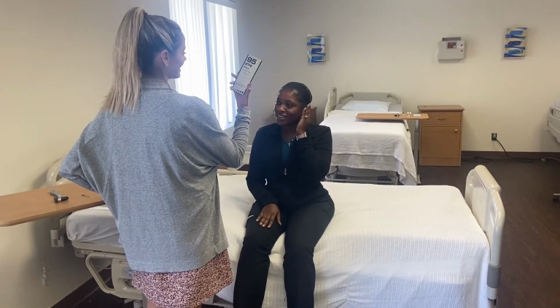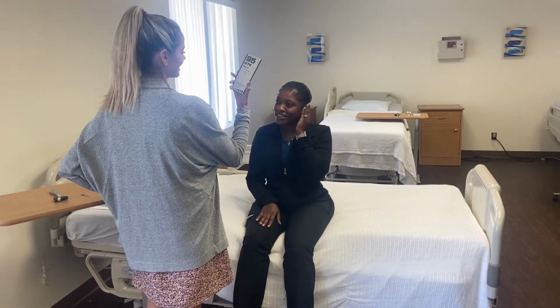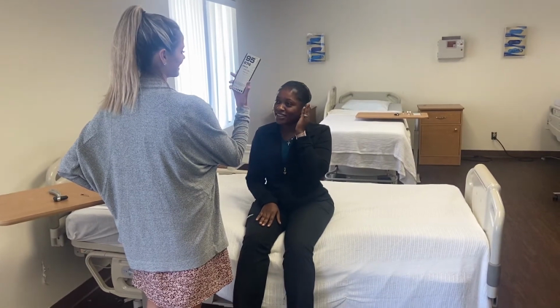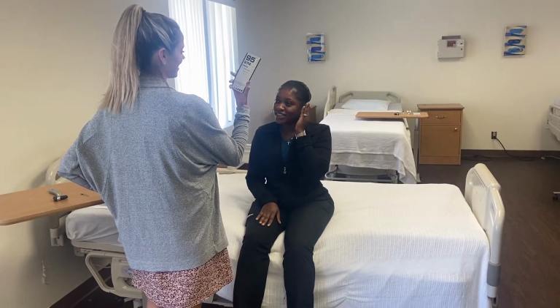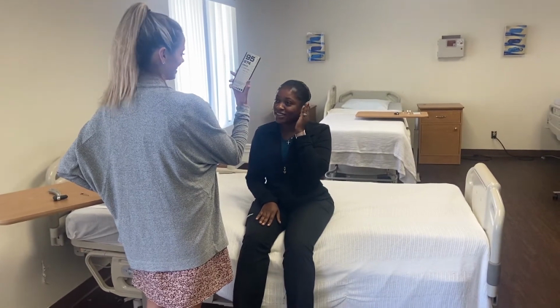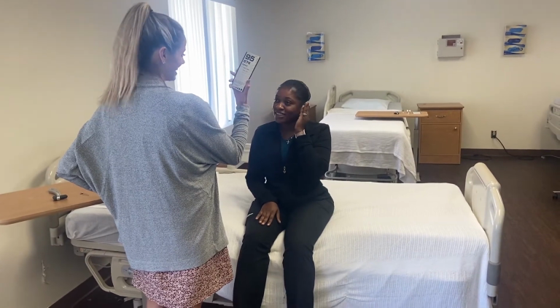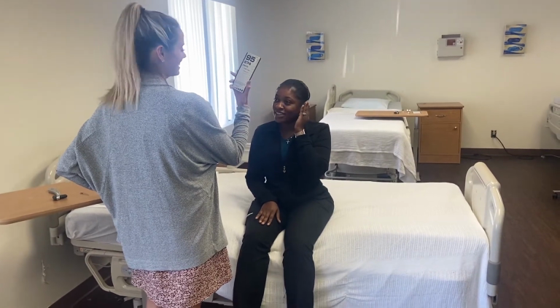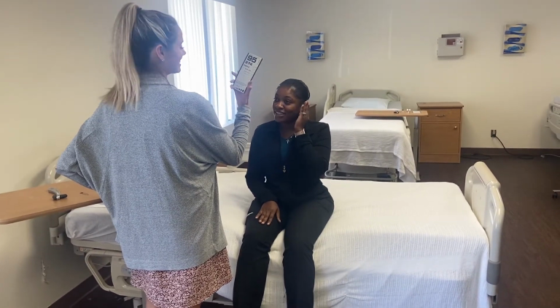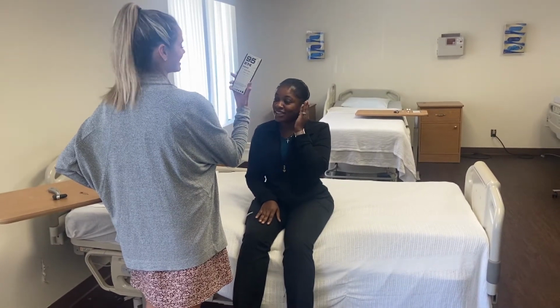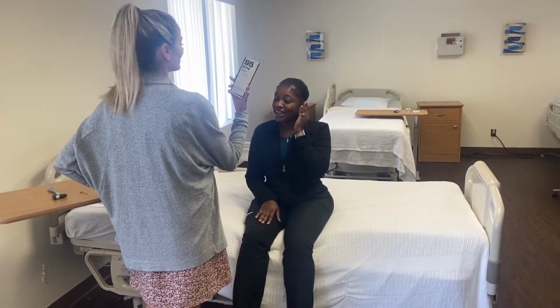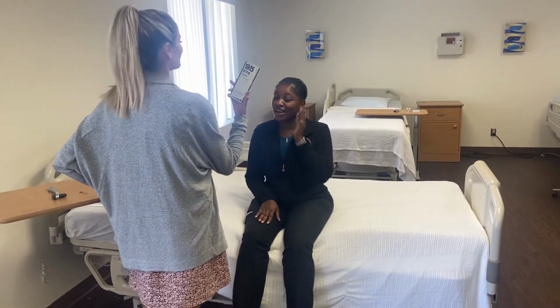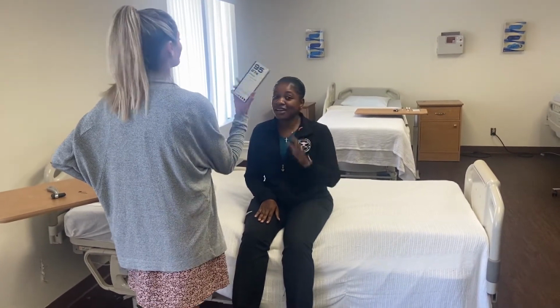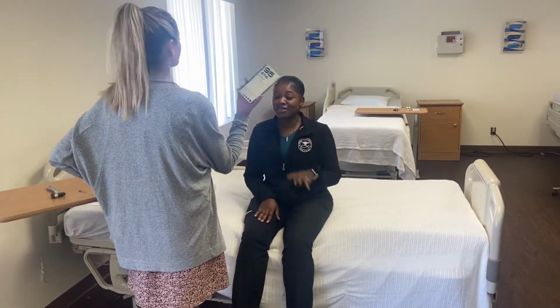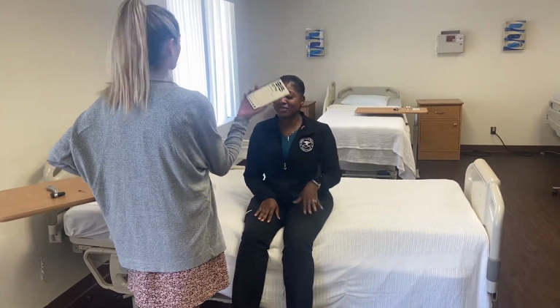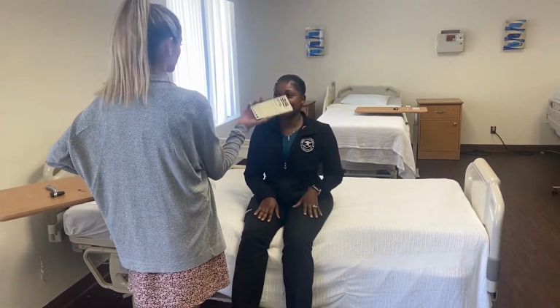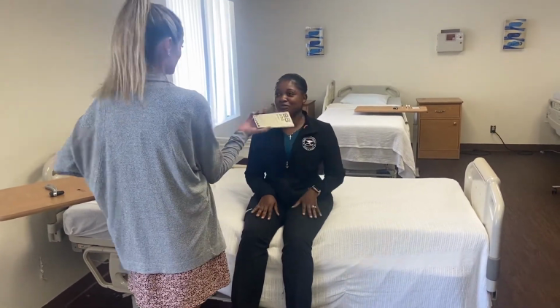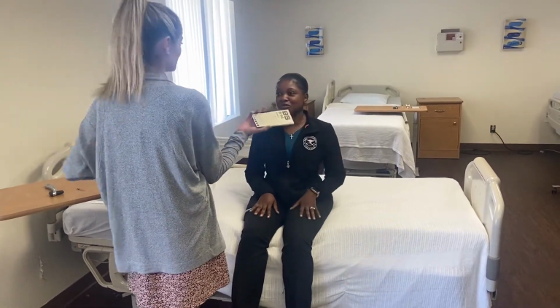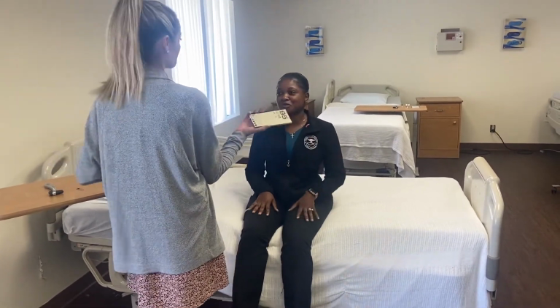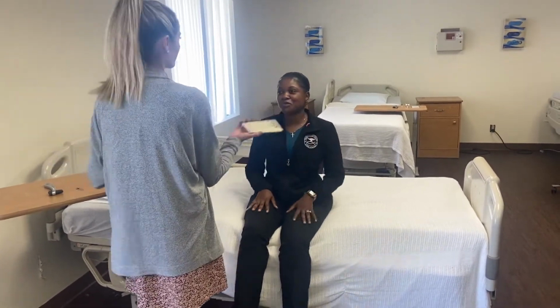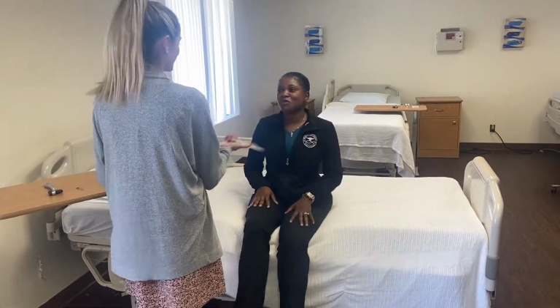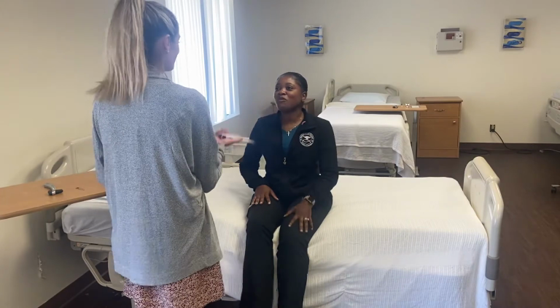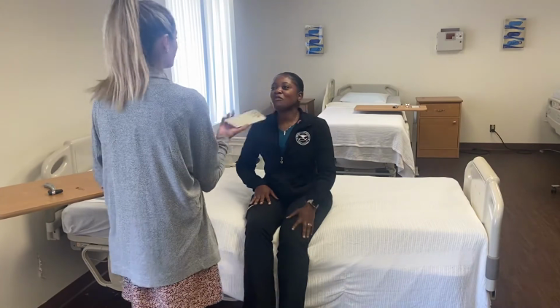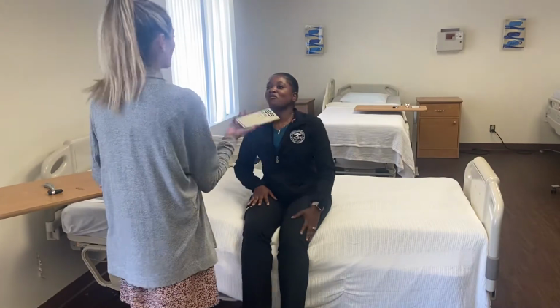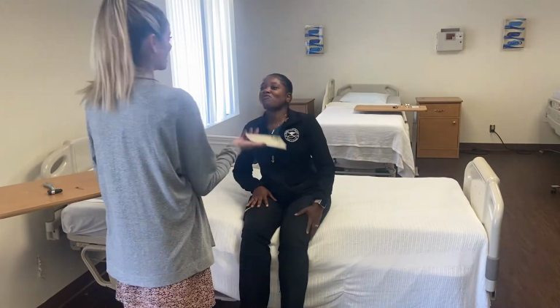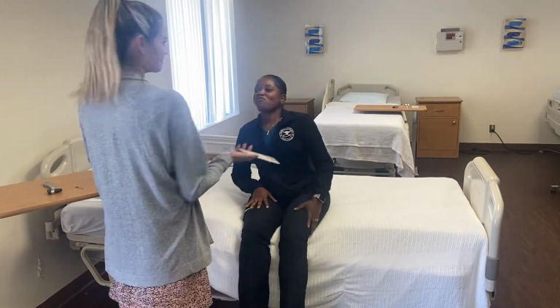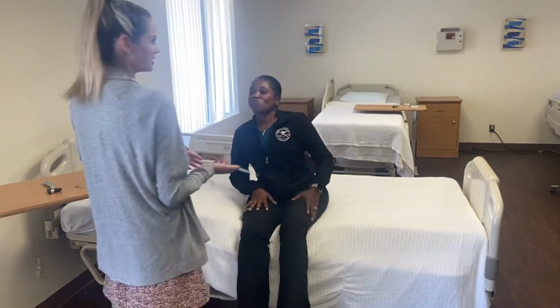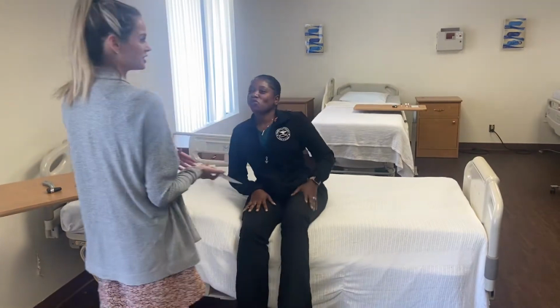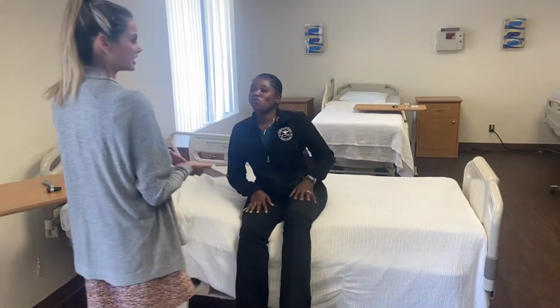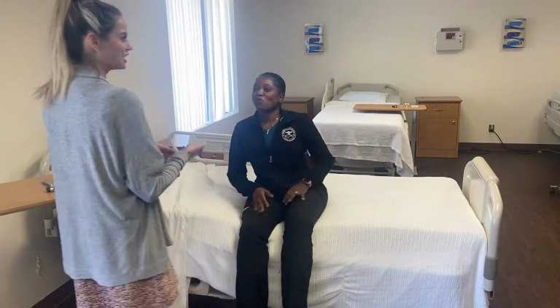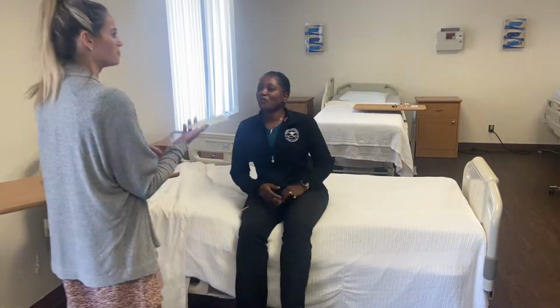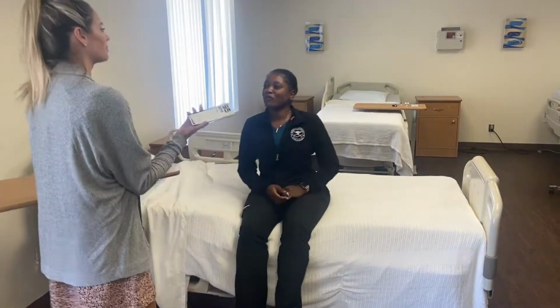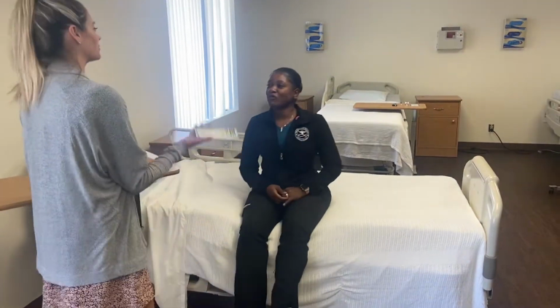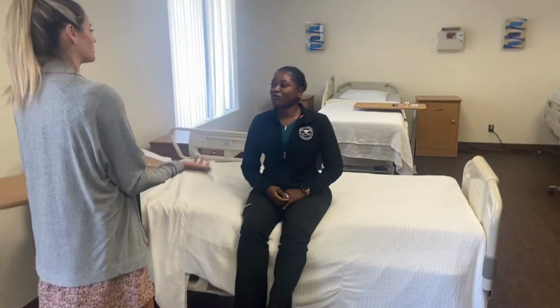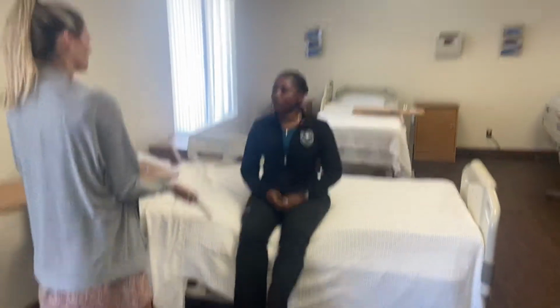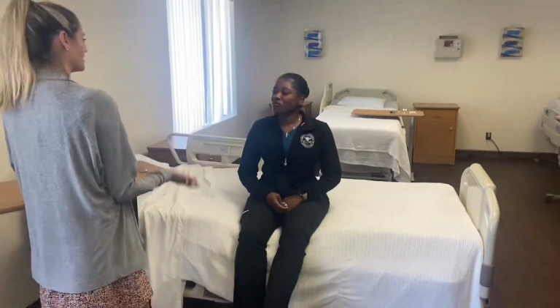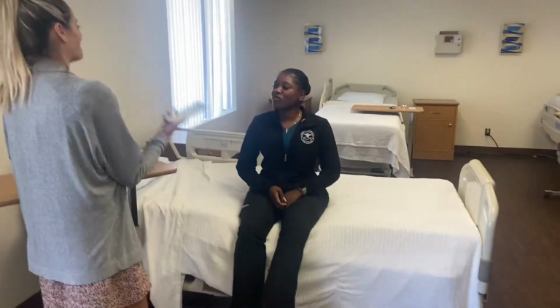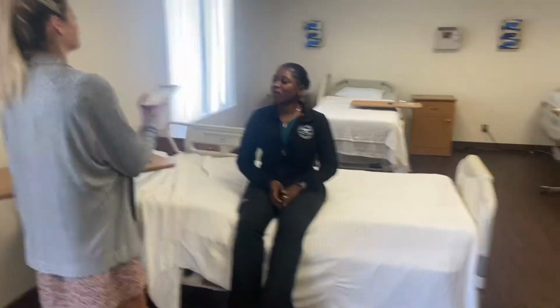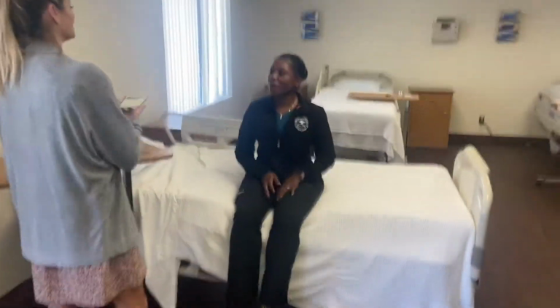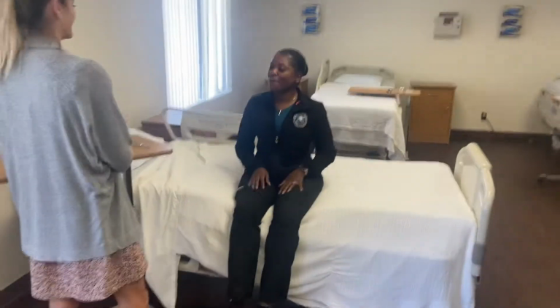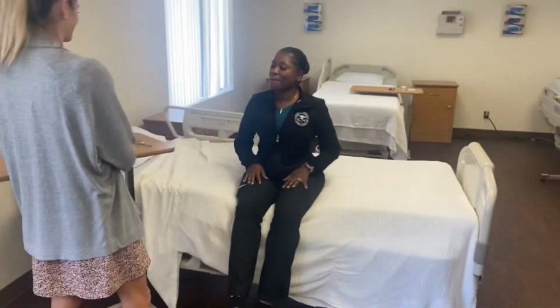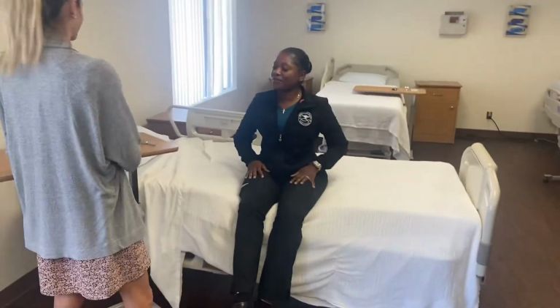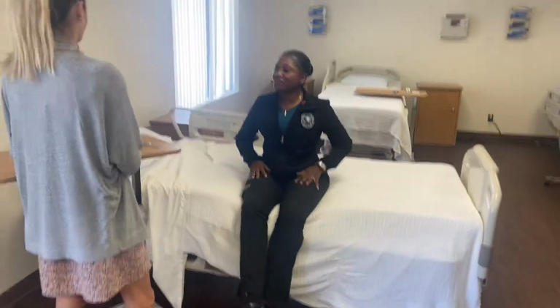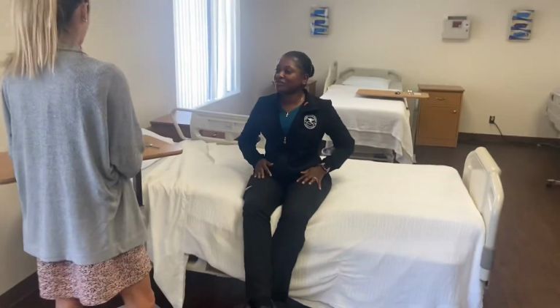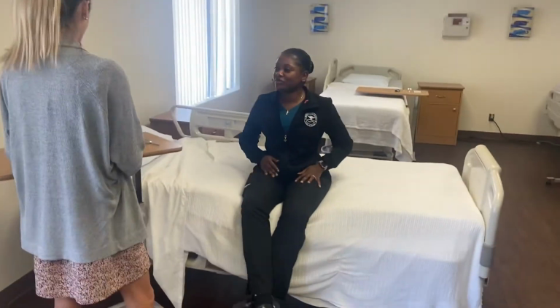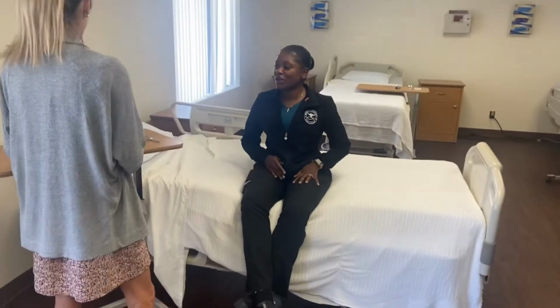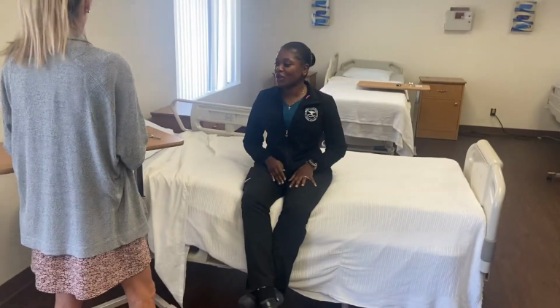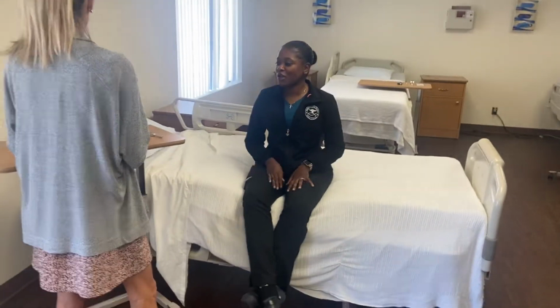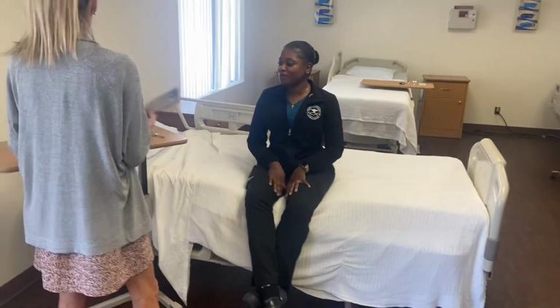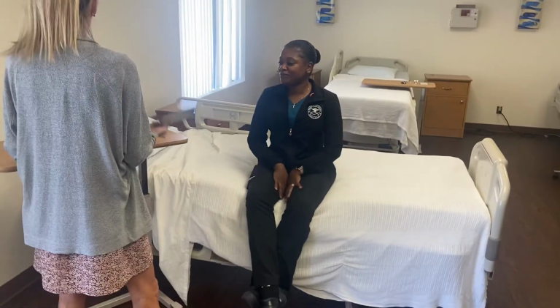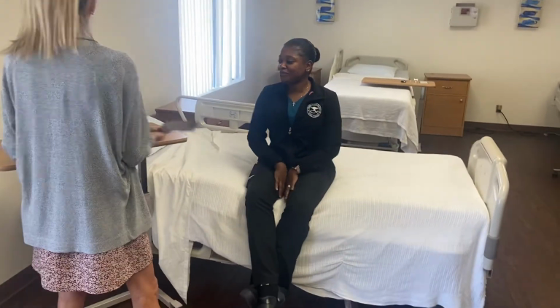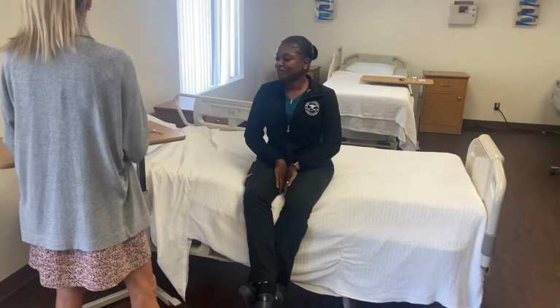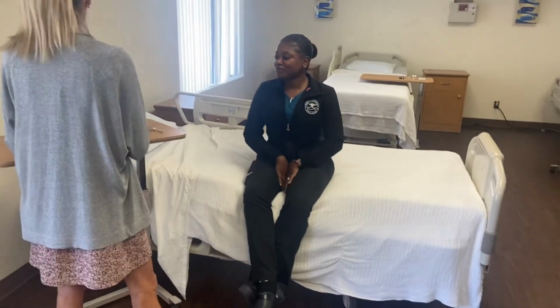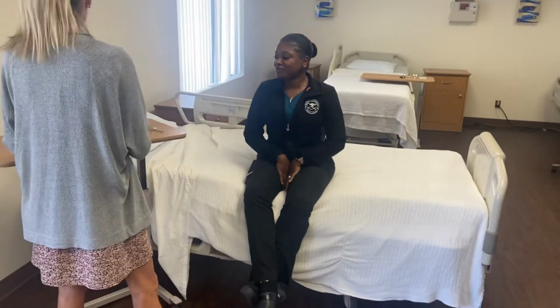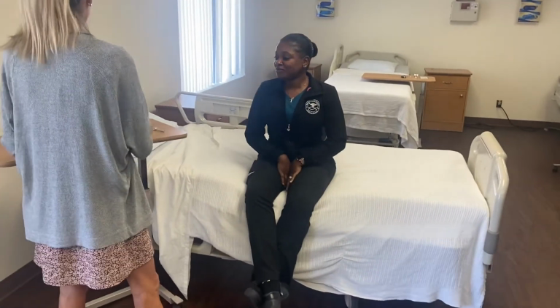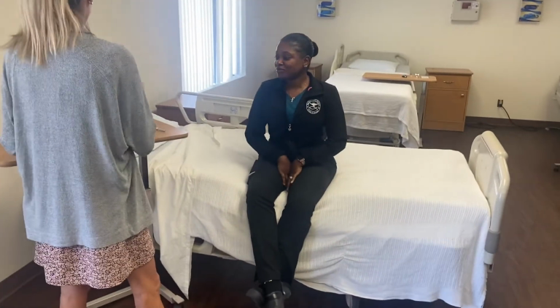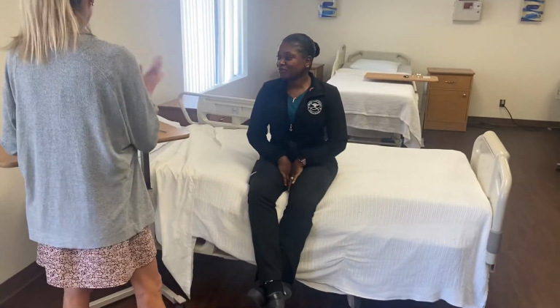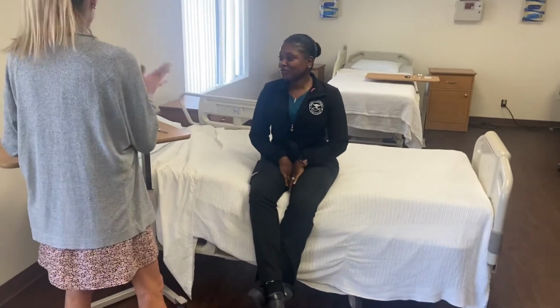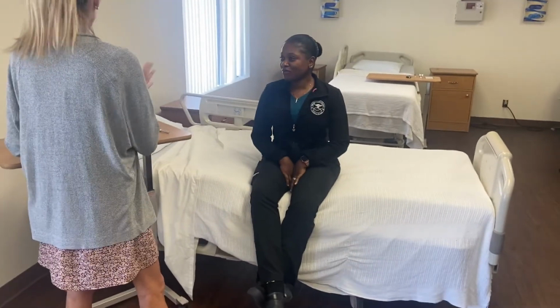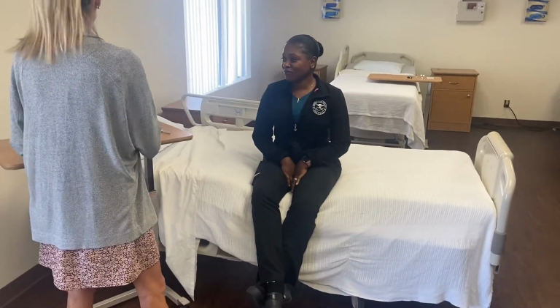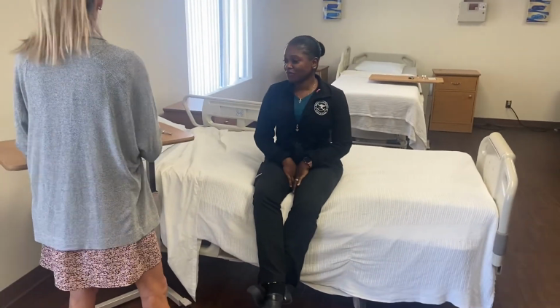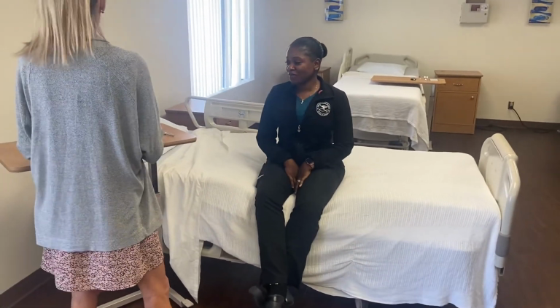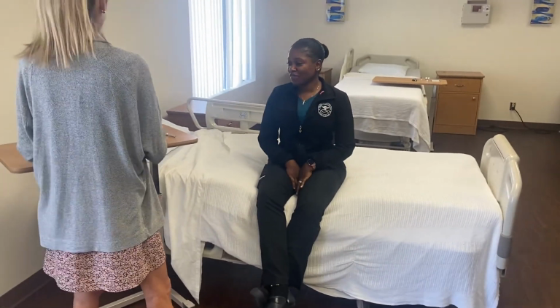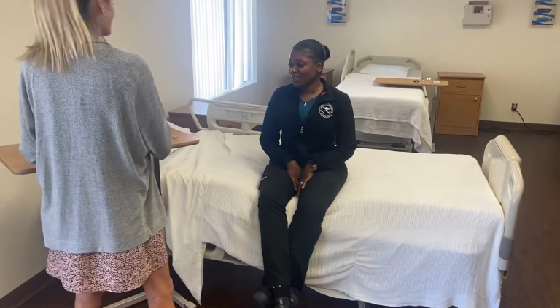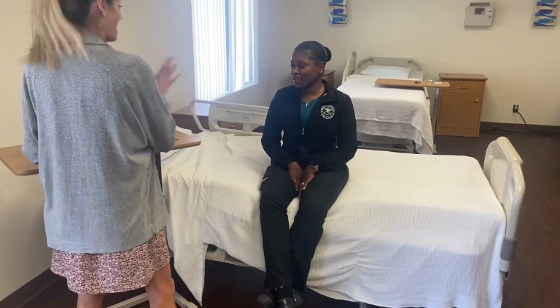Okay, good. So you have 20/25 vision in both your left and your right eye, so that's just shy of perfect.